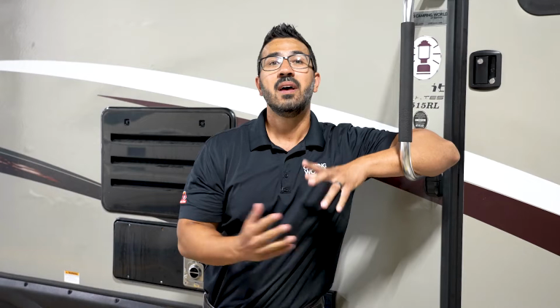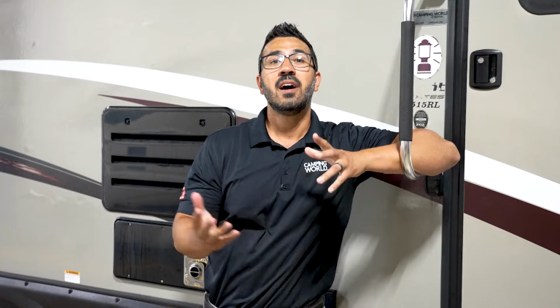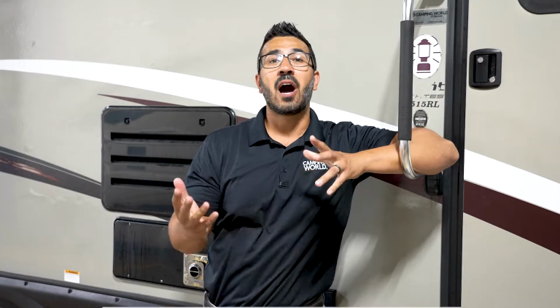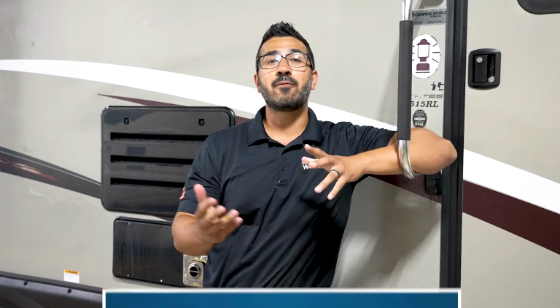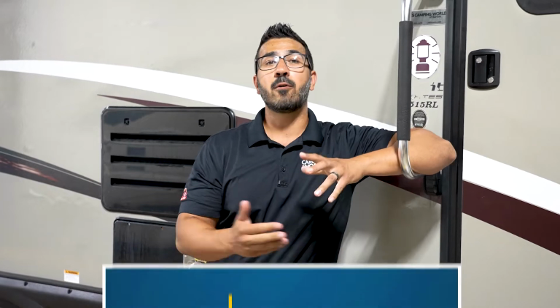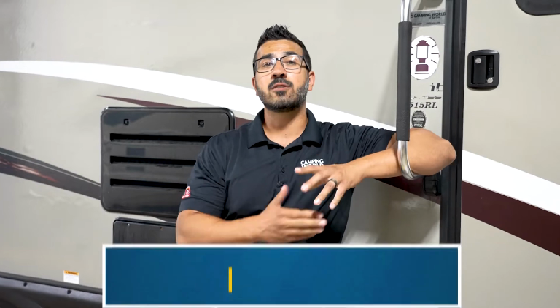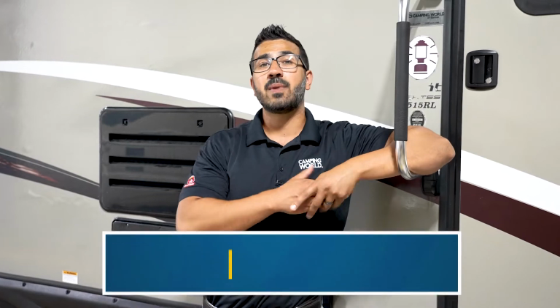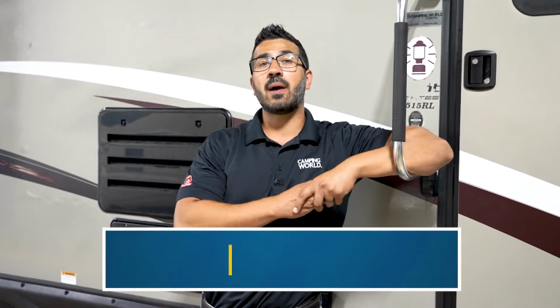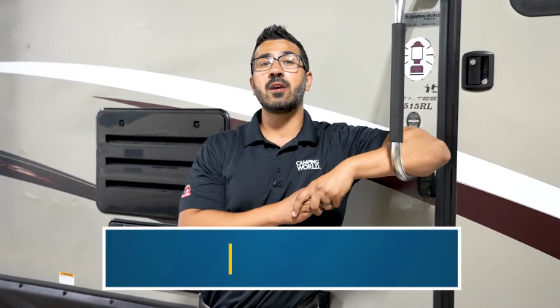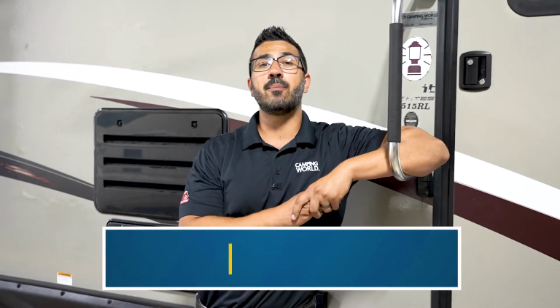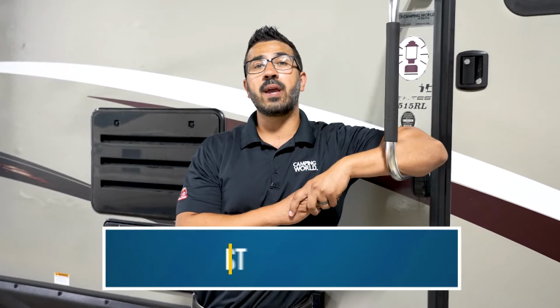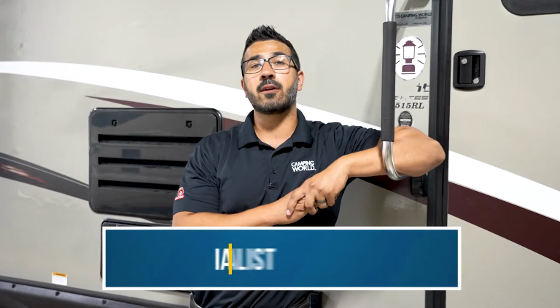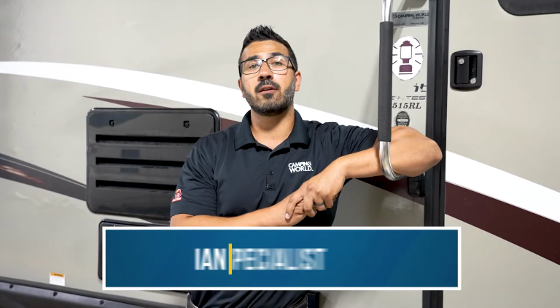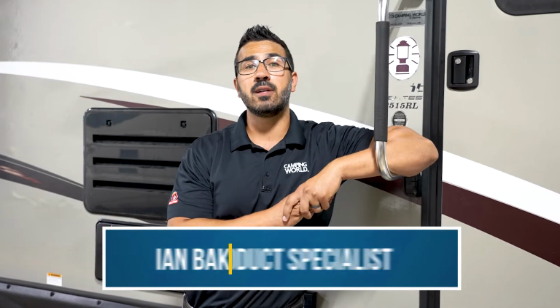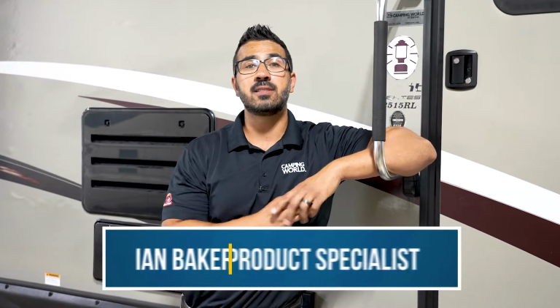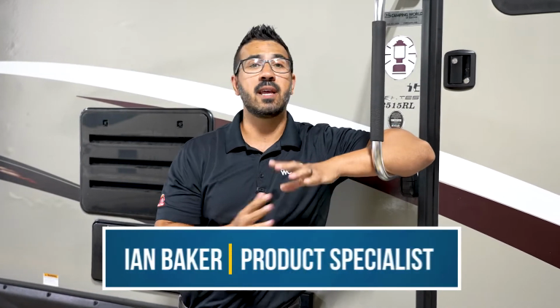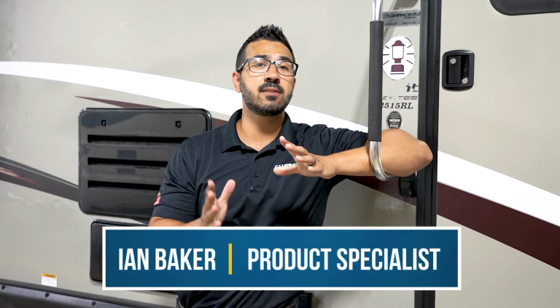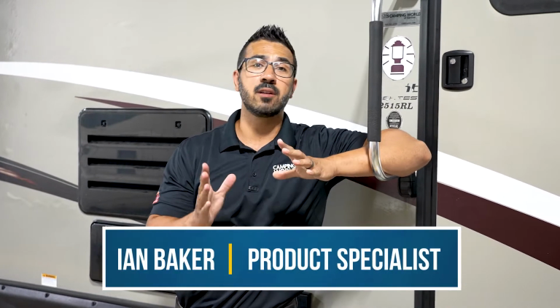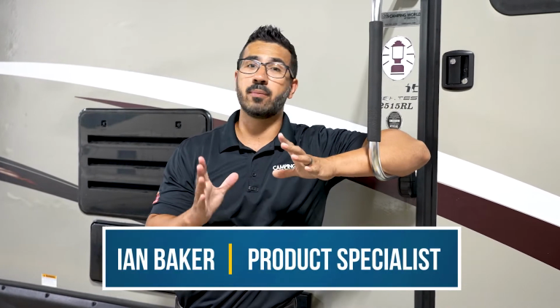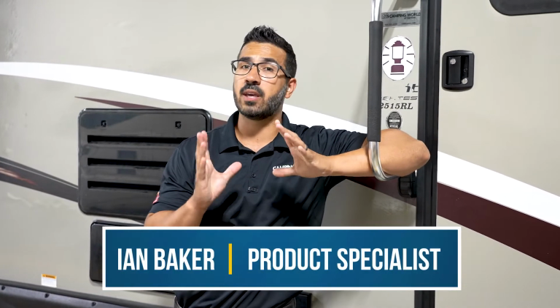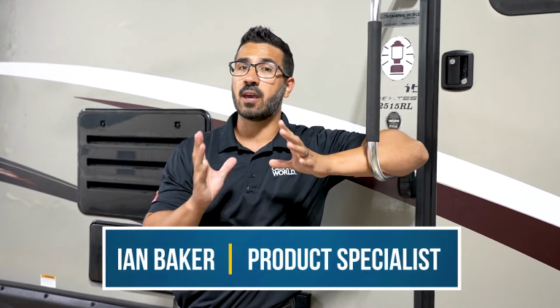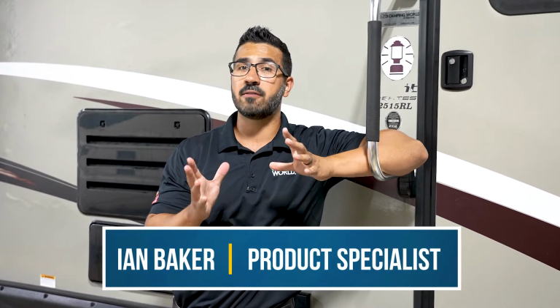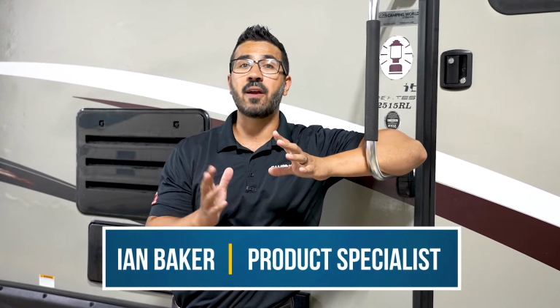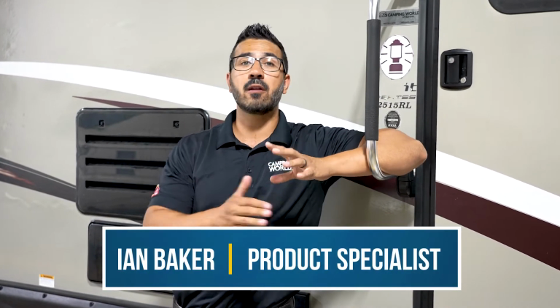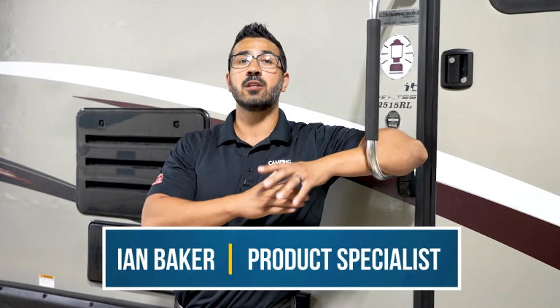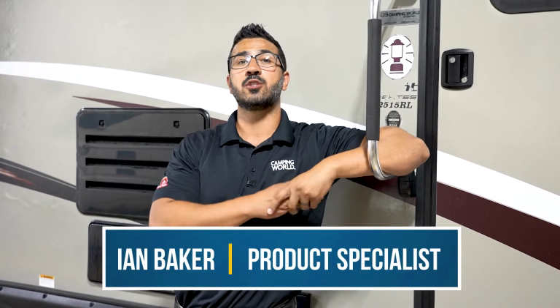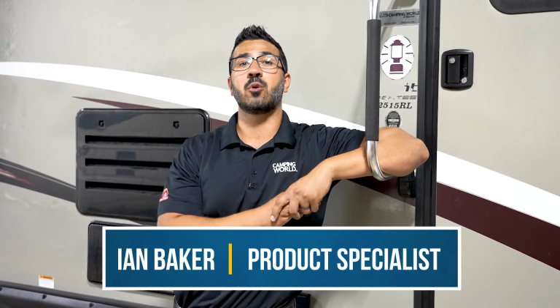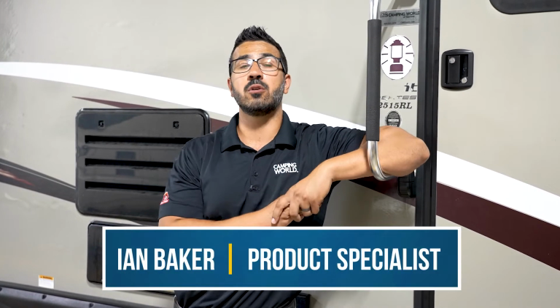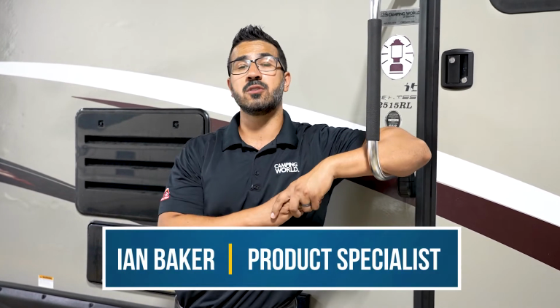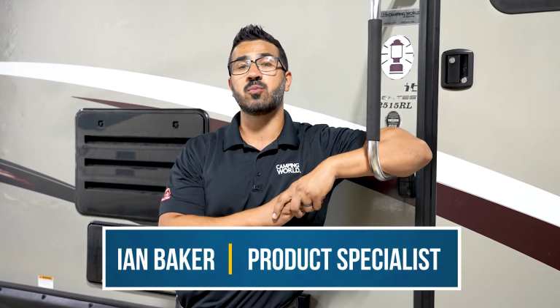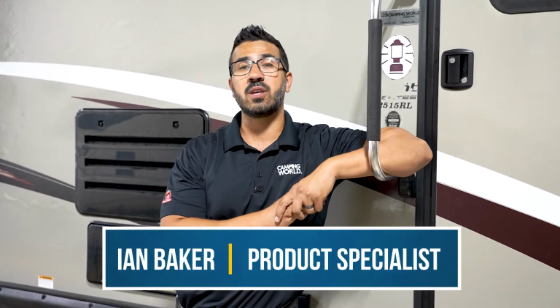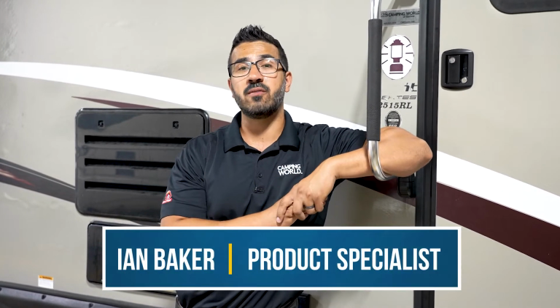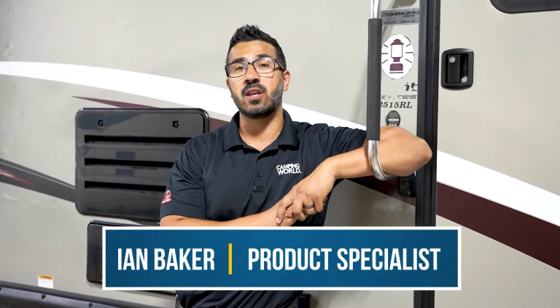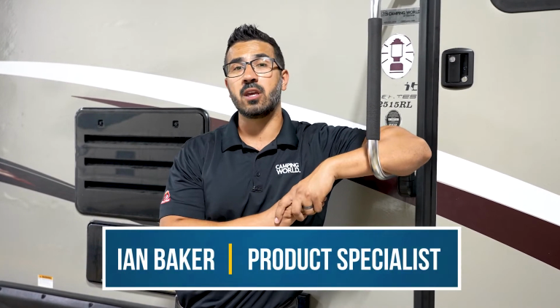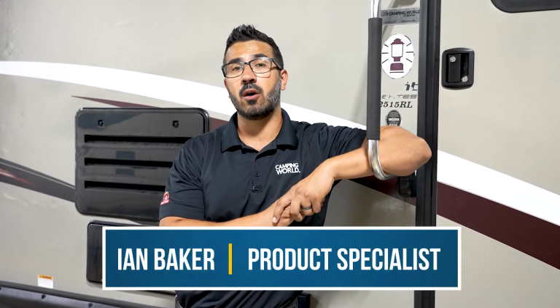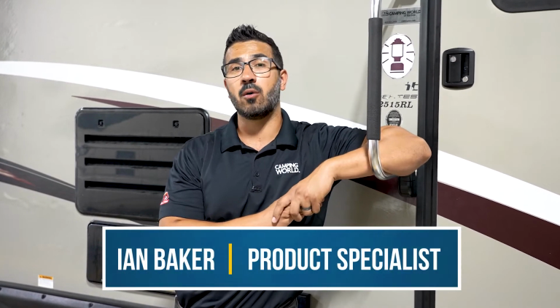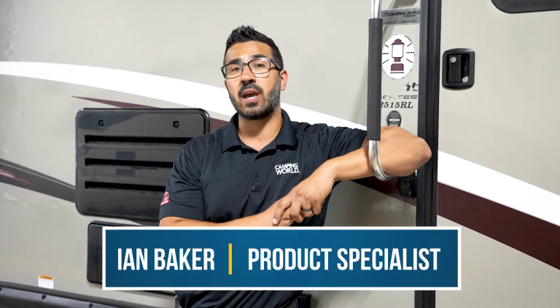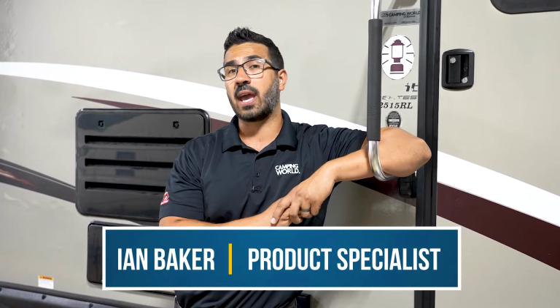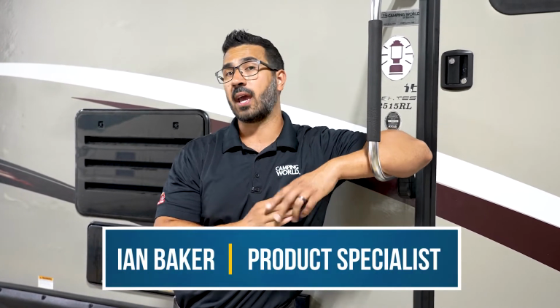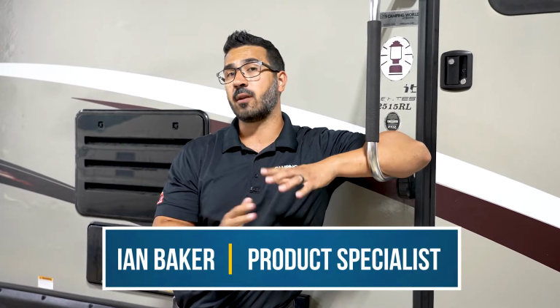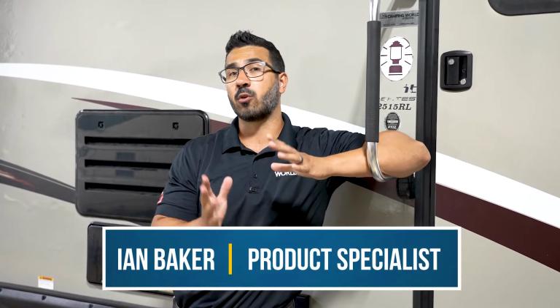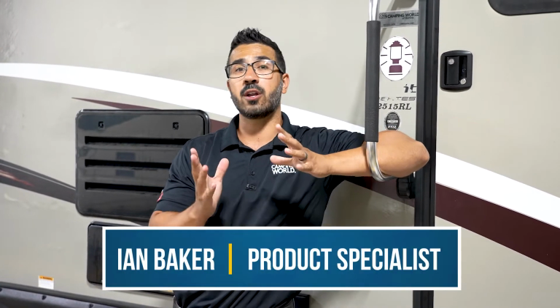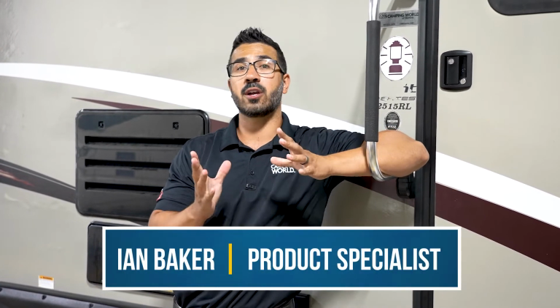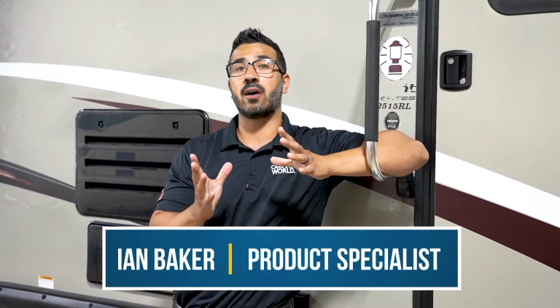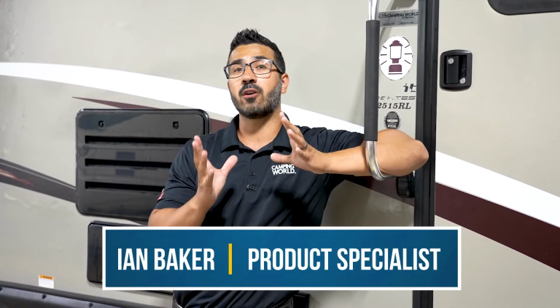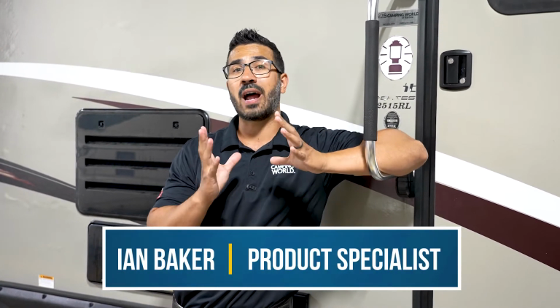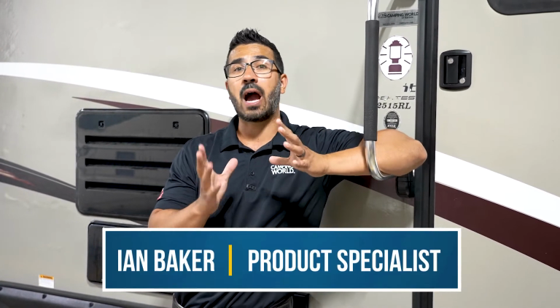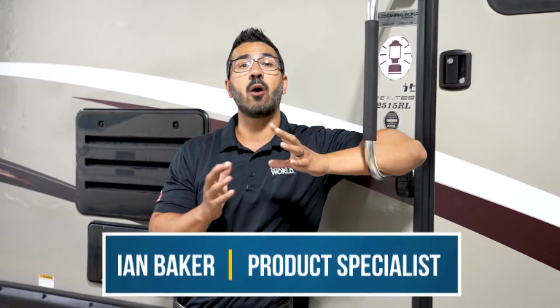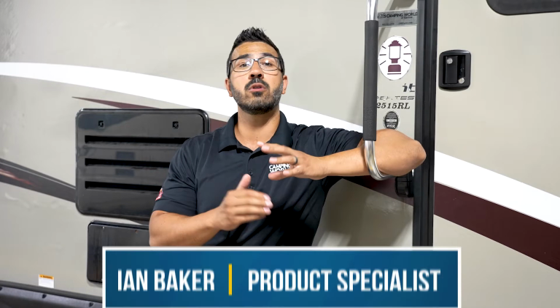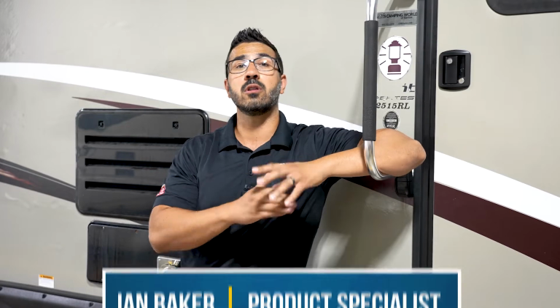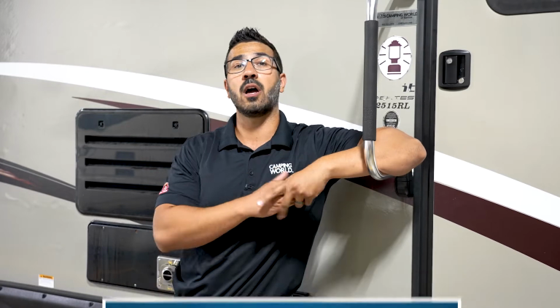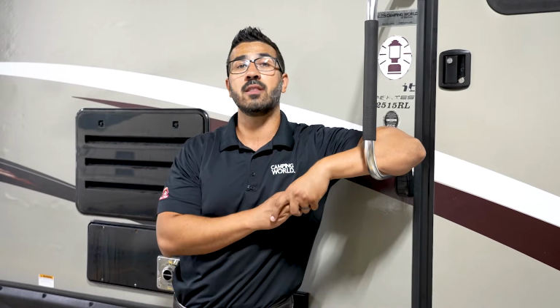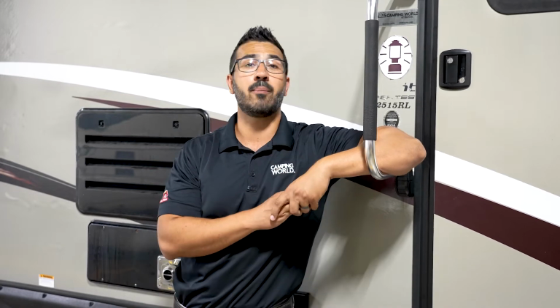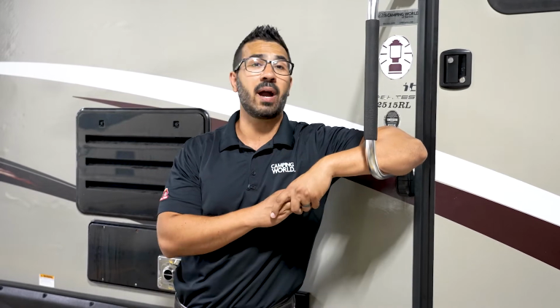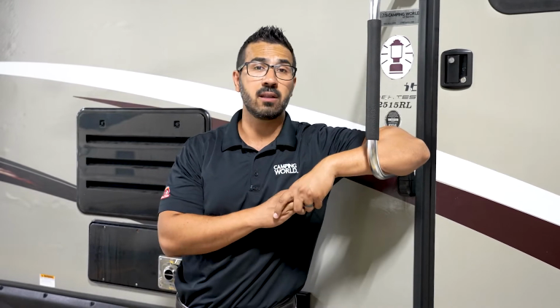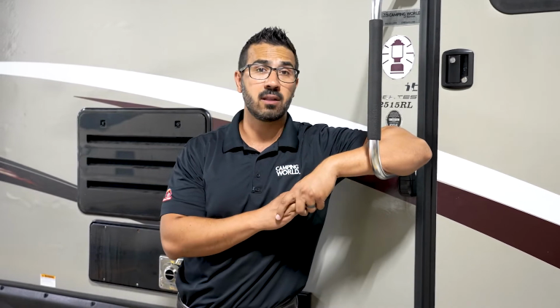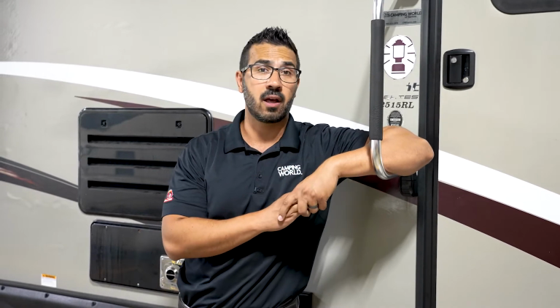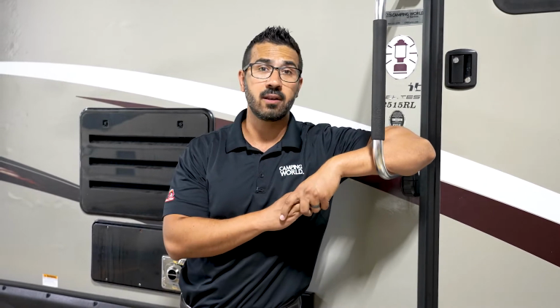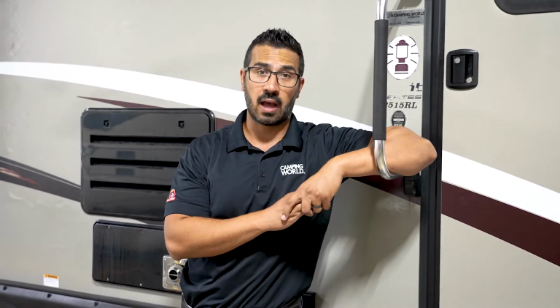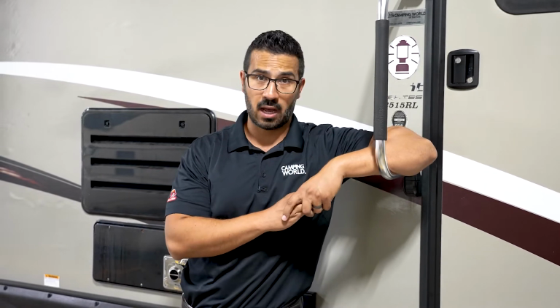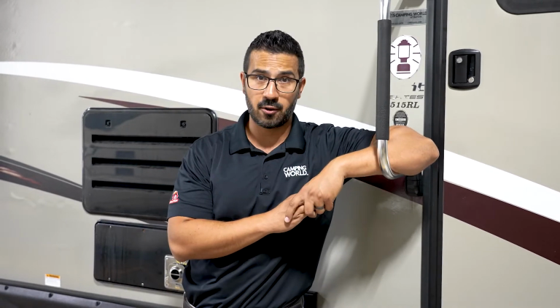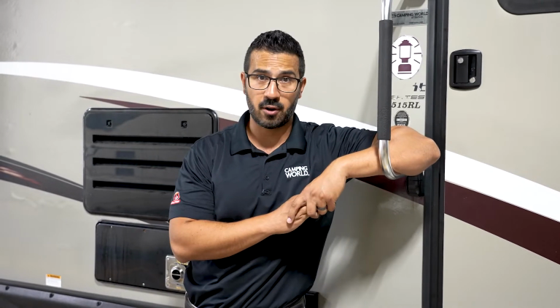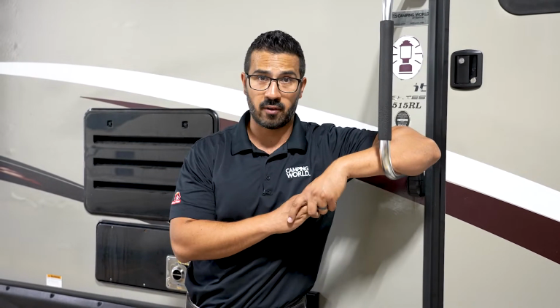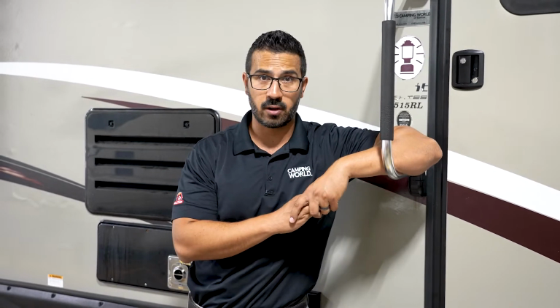Hi folks, I'm Ian Baker and today's going to be a fairly short and sweet video. We're going to cover how to light the pilot light on your oven.